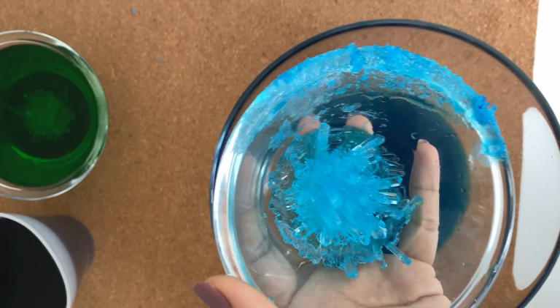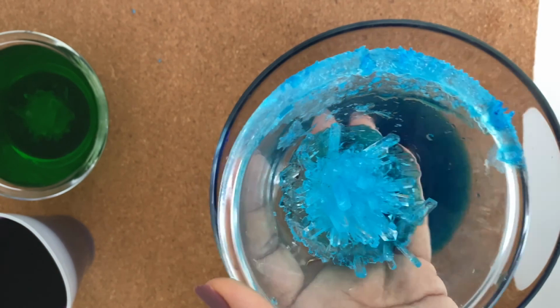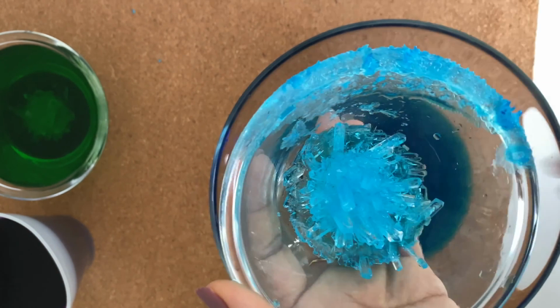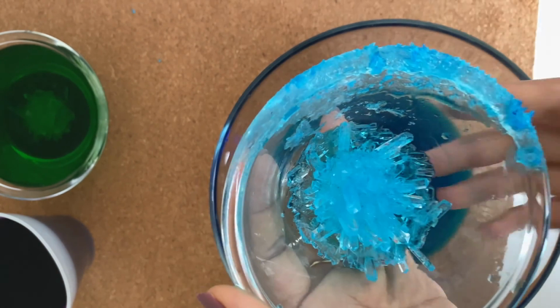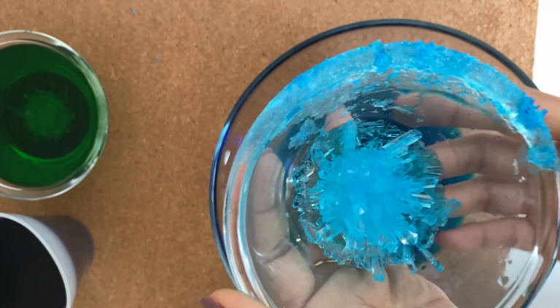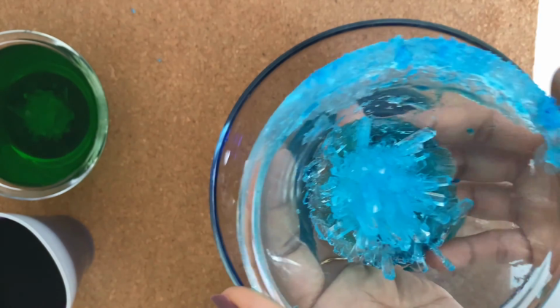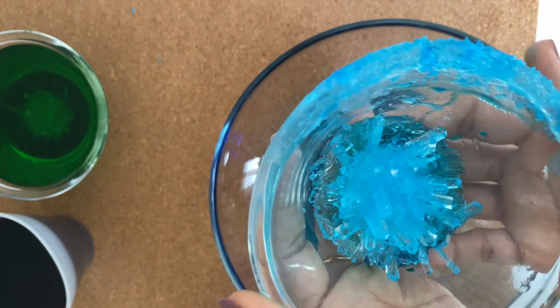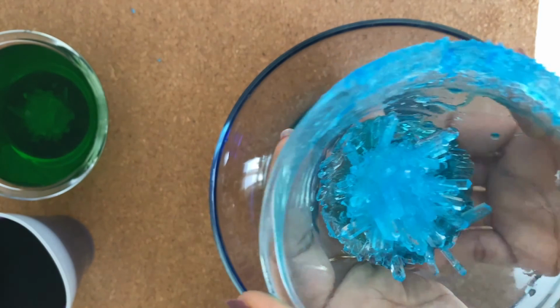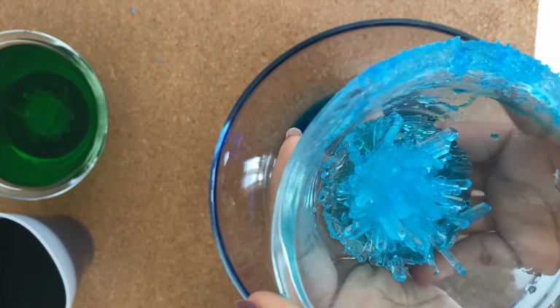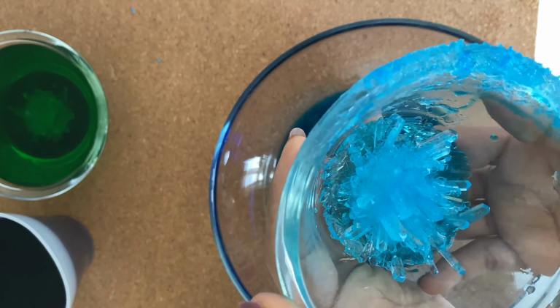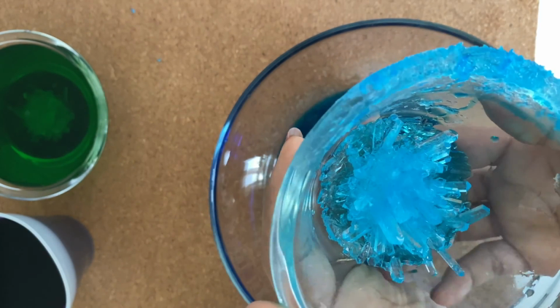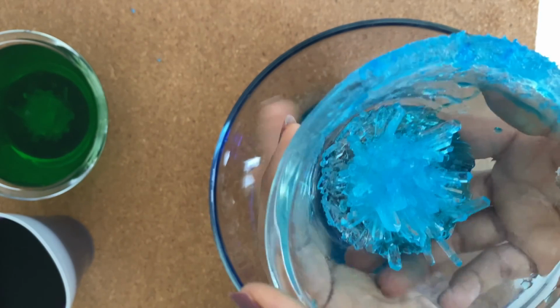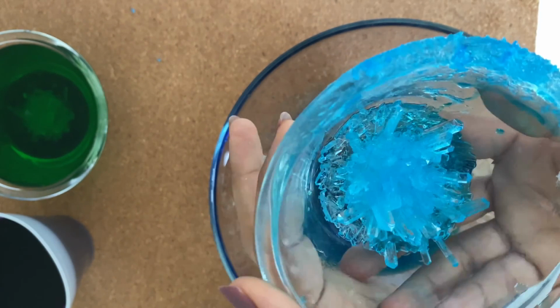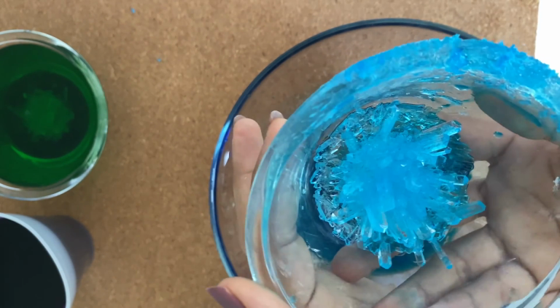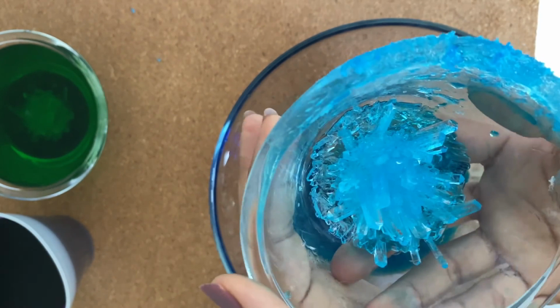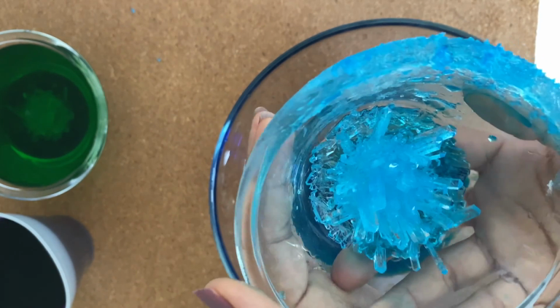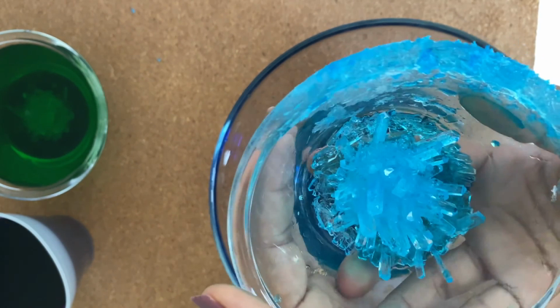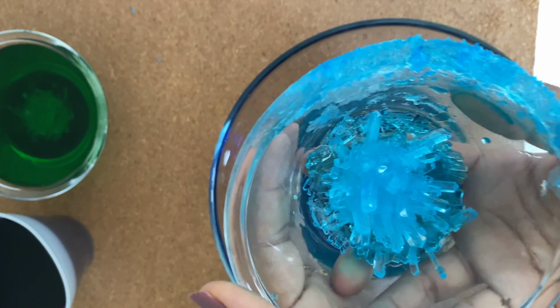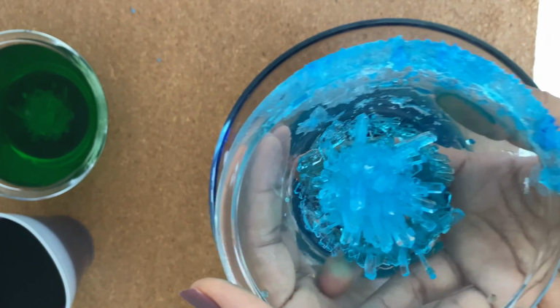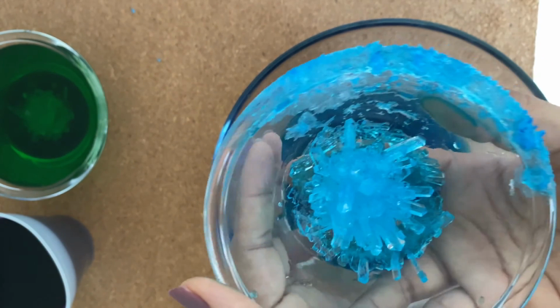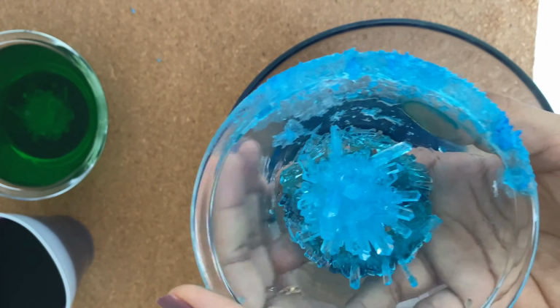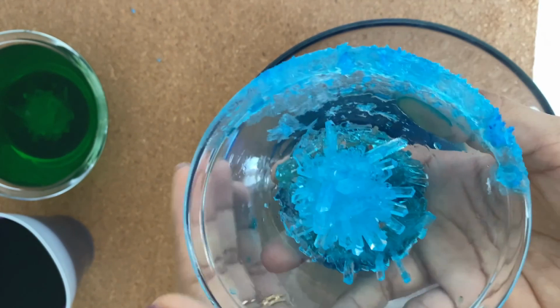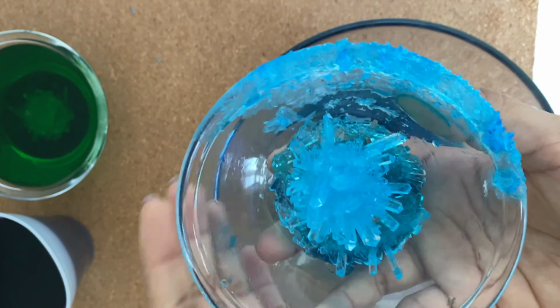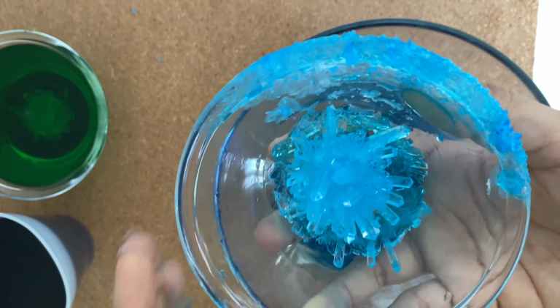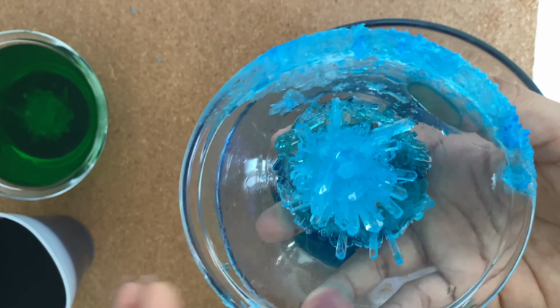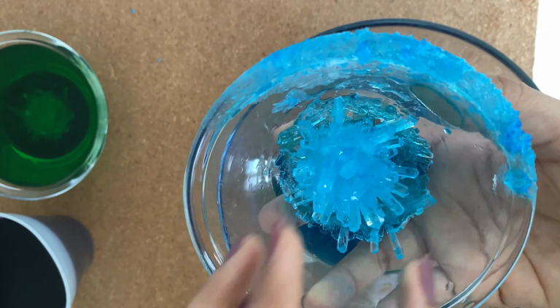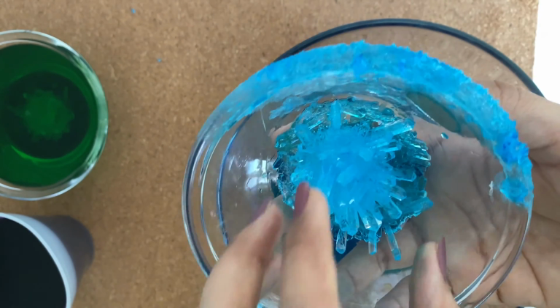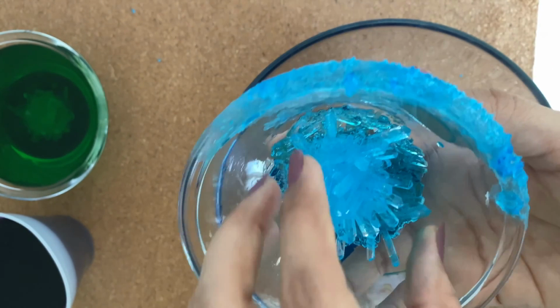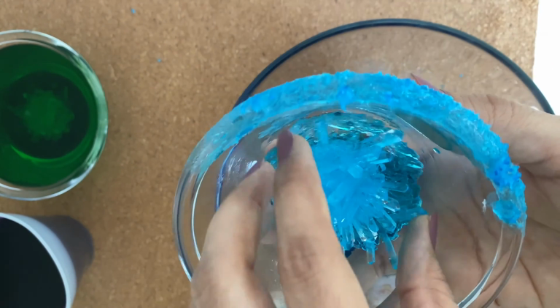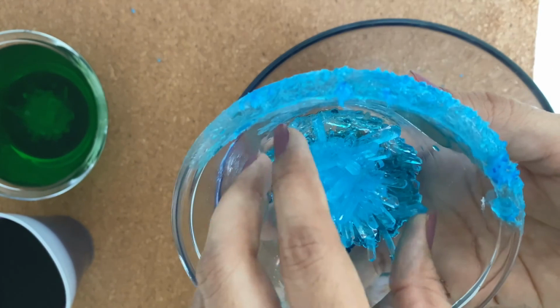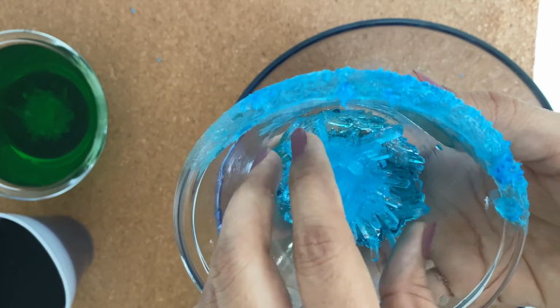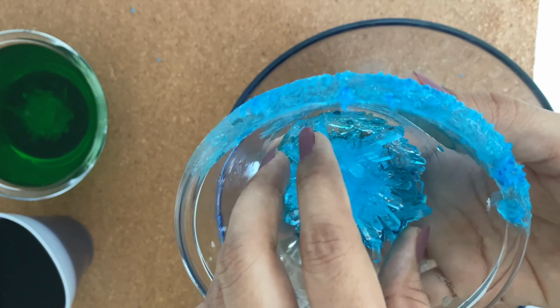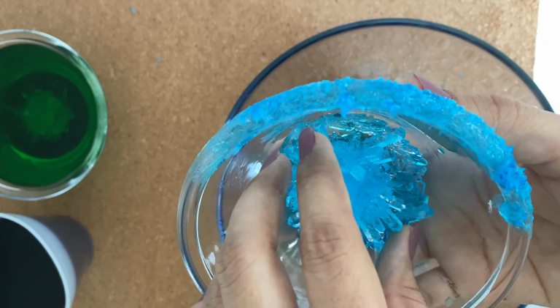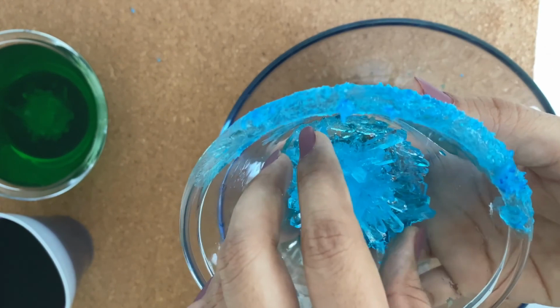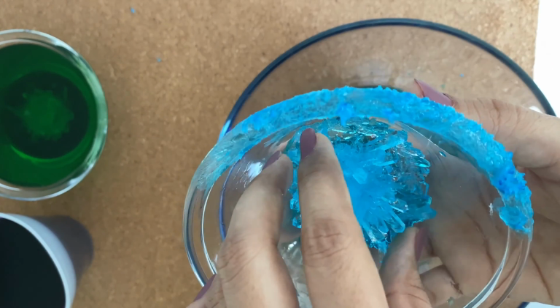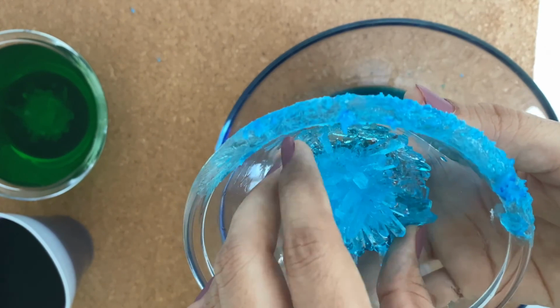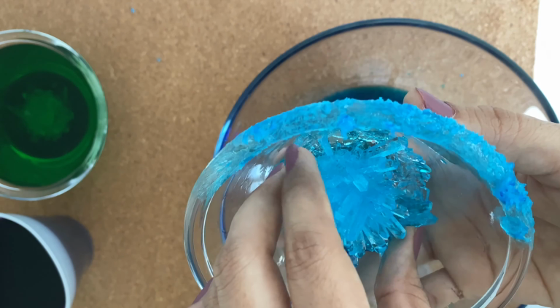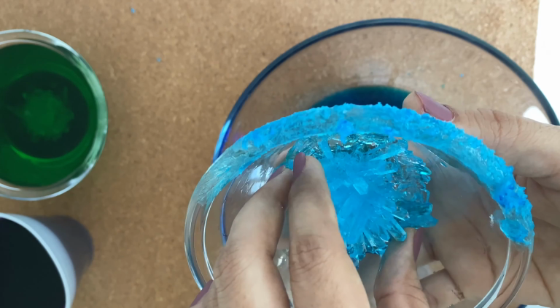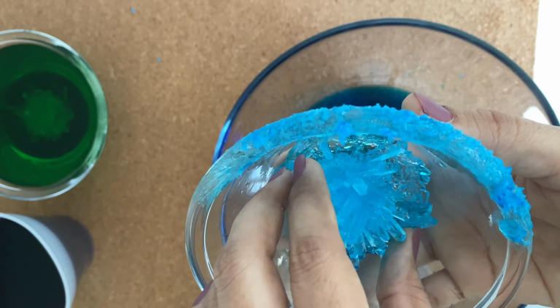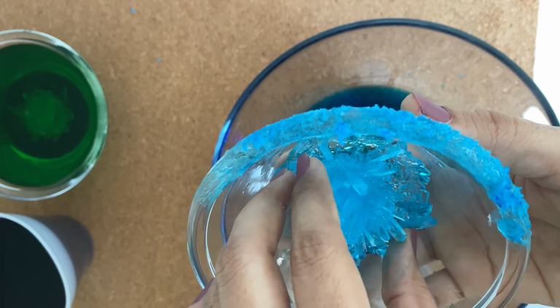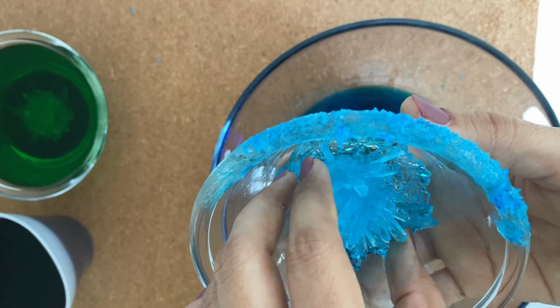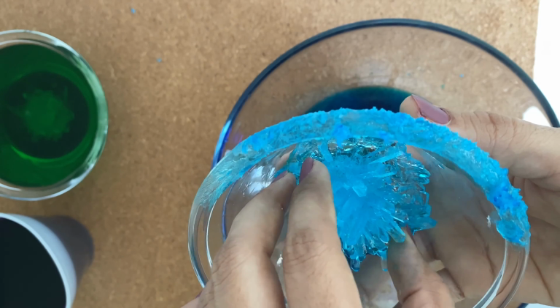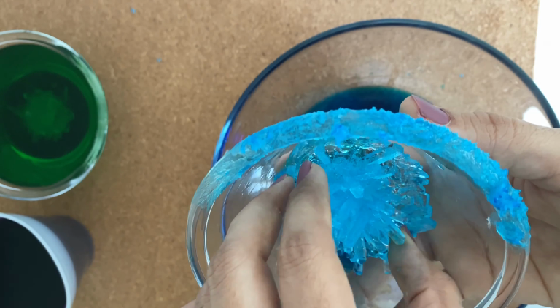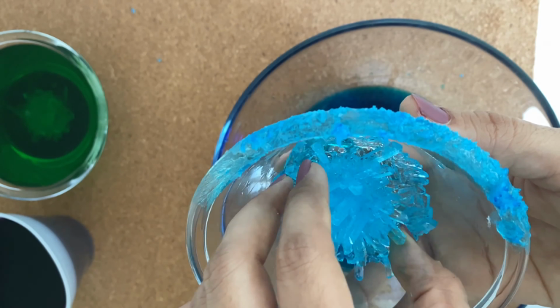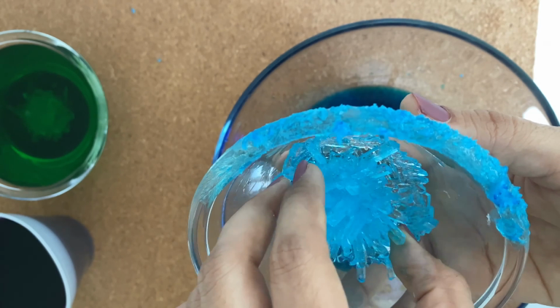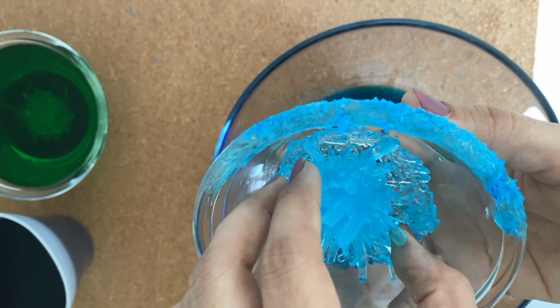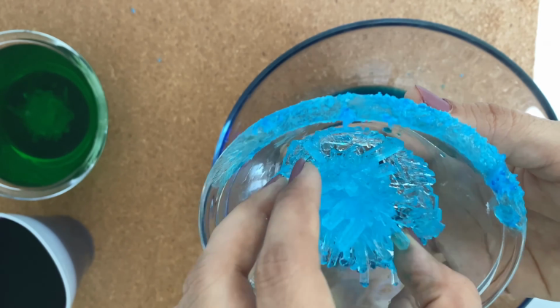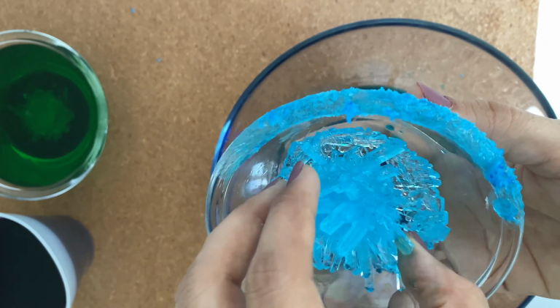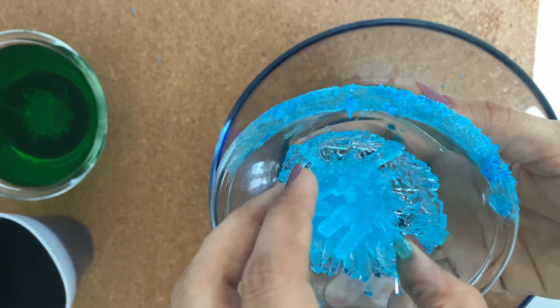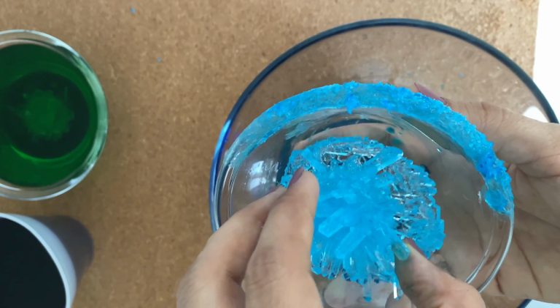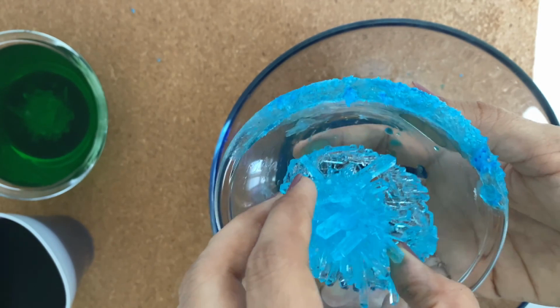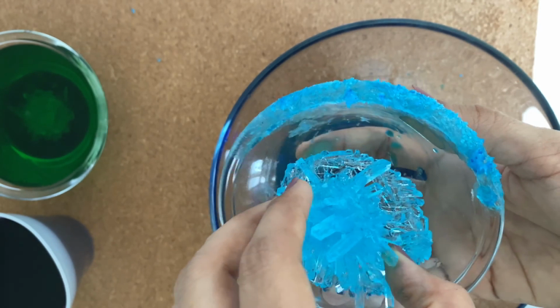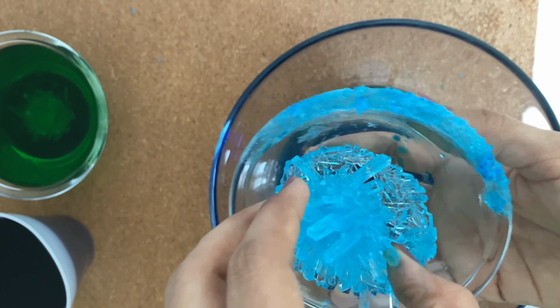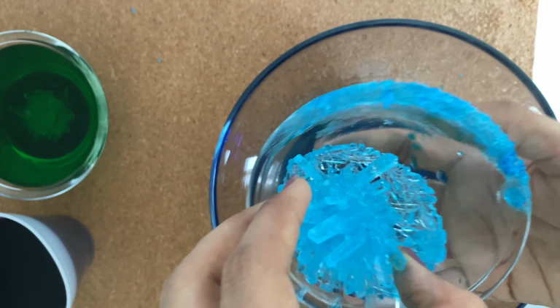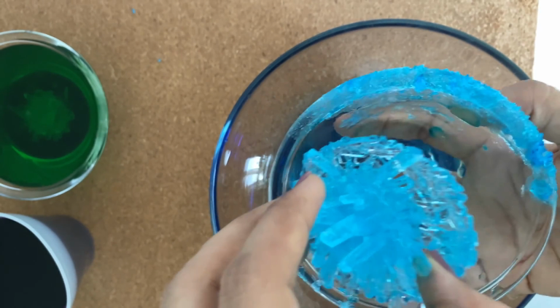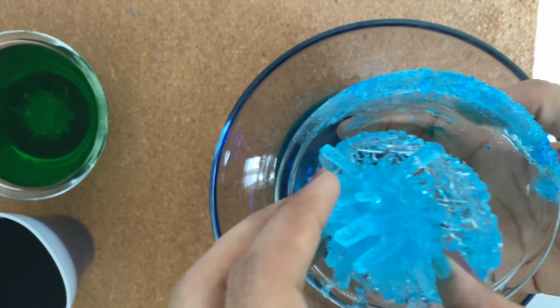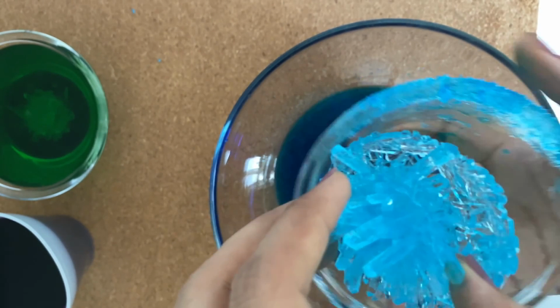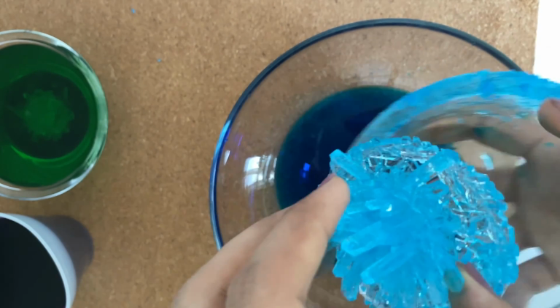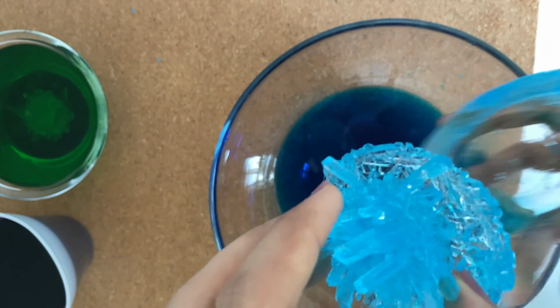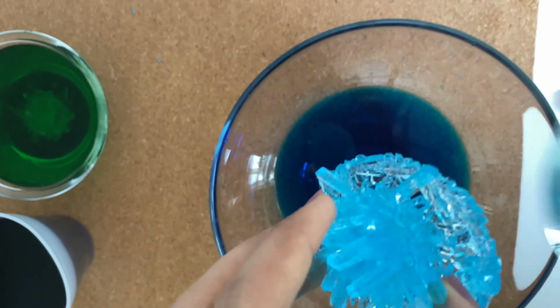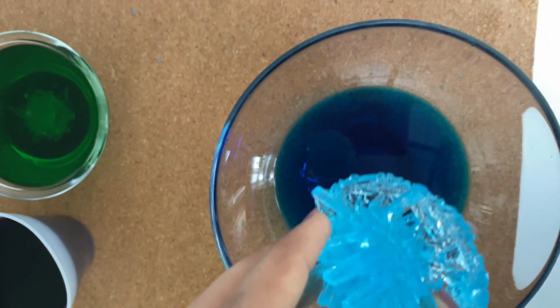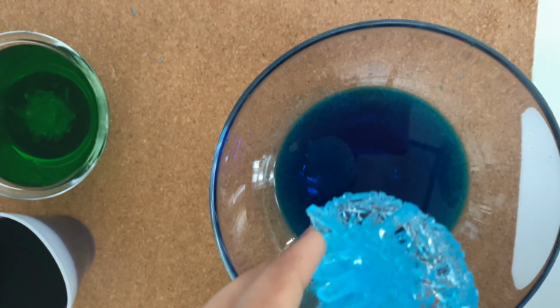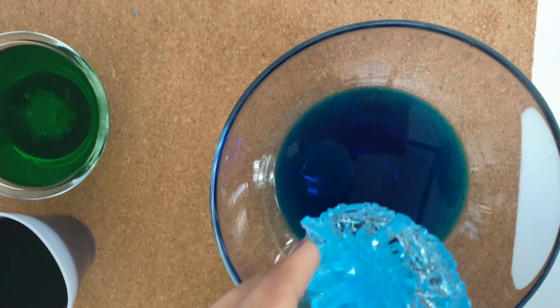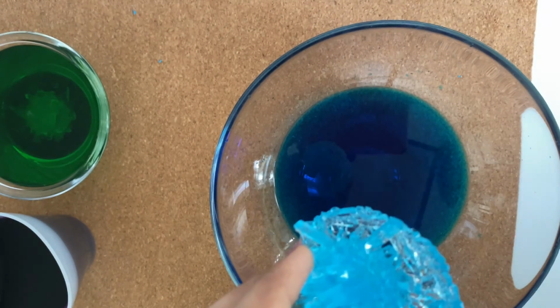With the help of an adult, carefully remove the crystal. After taking it out, let your crystal fully dry first.